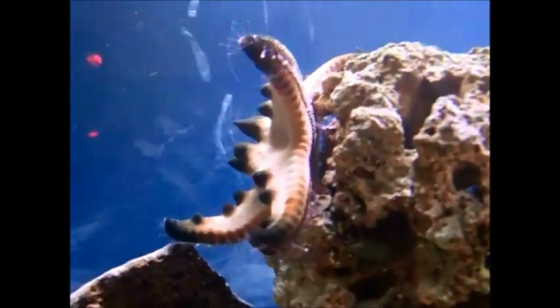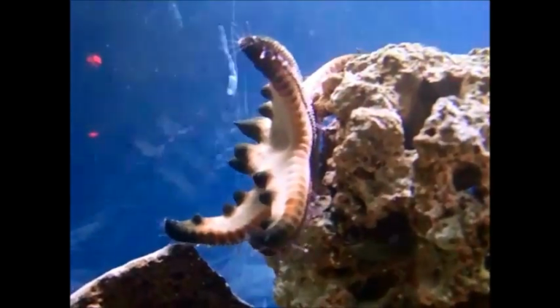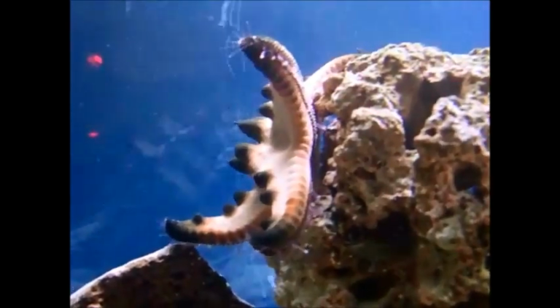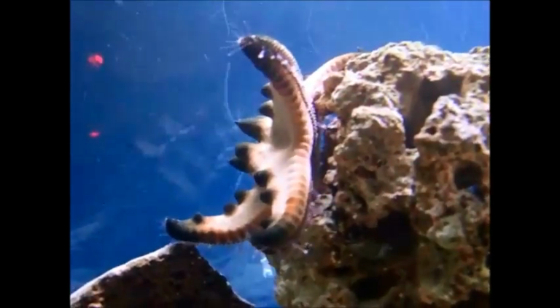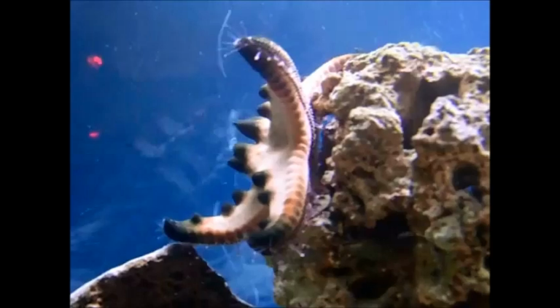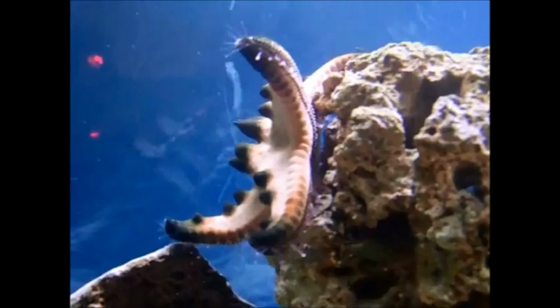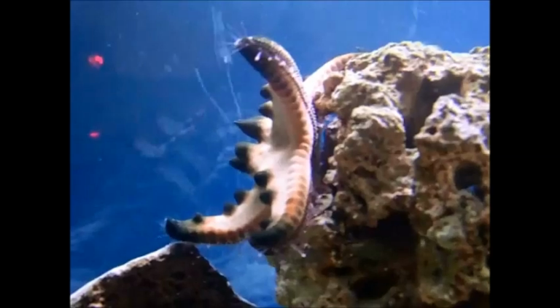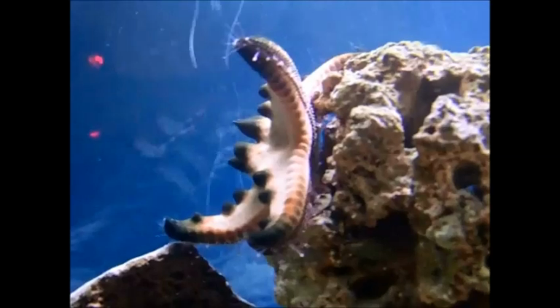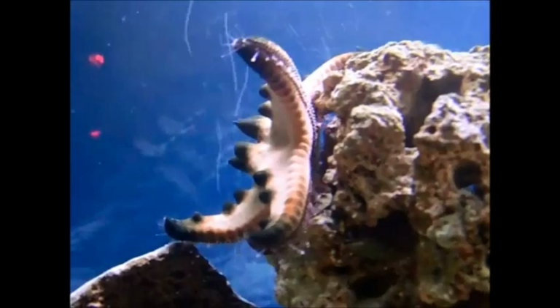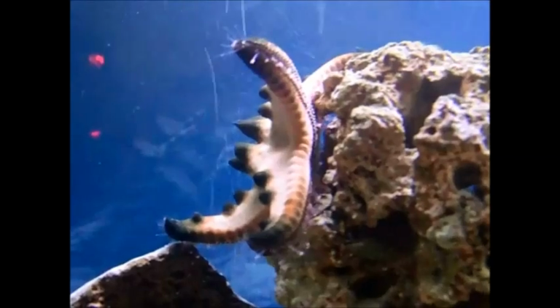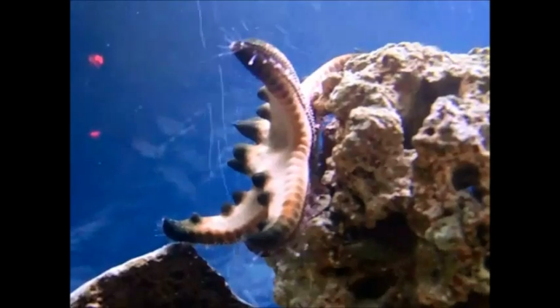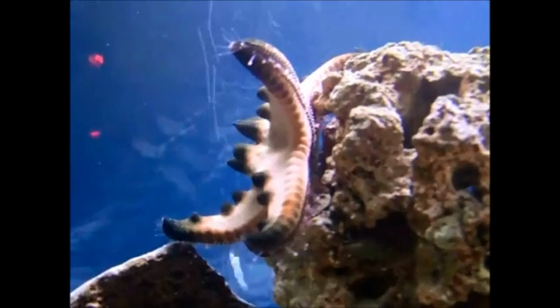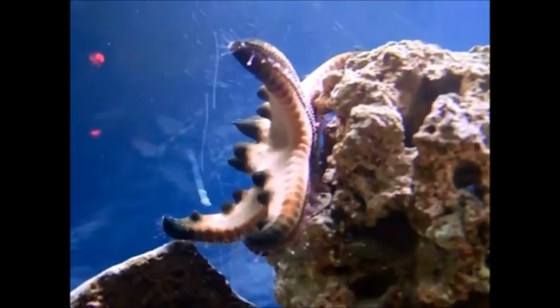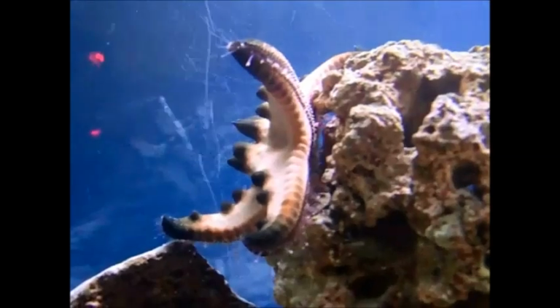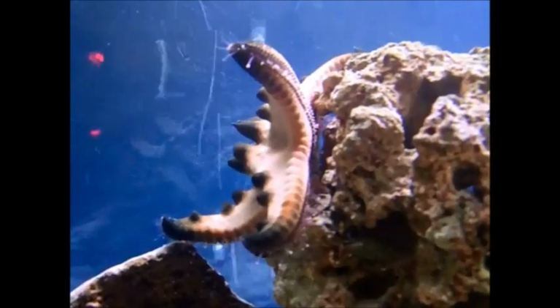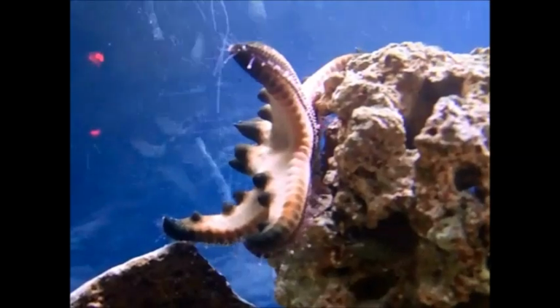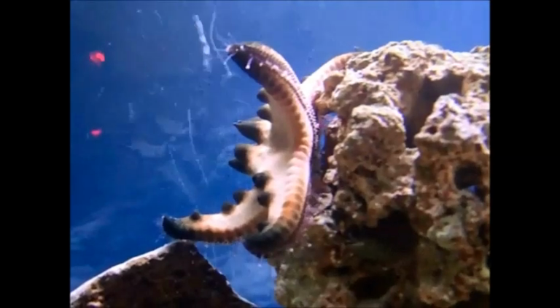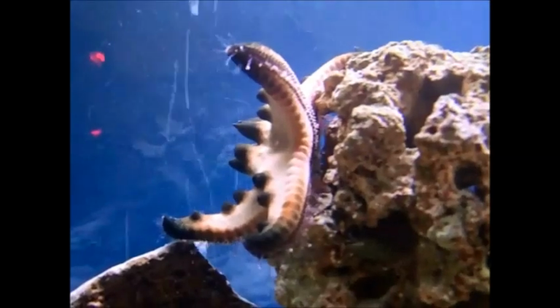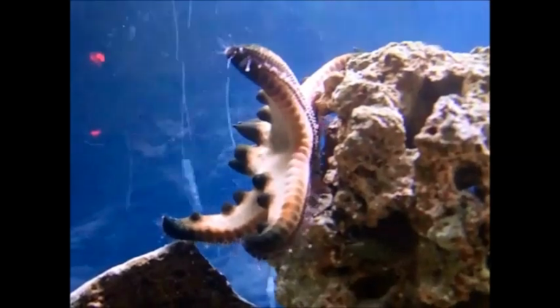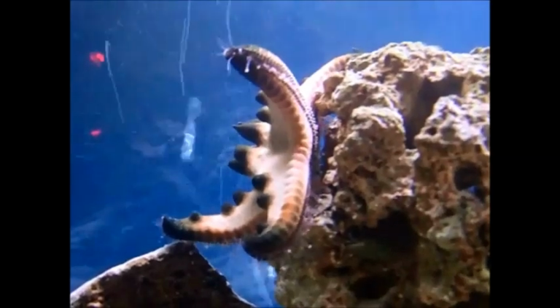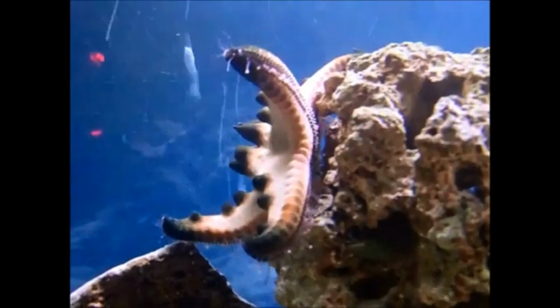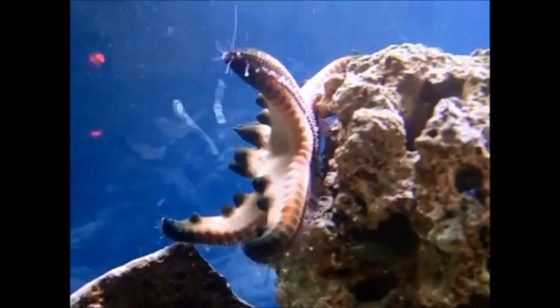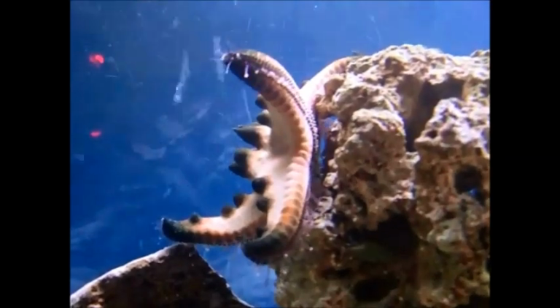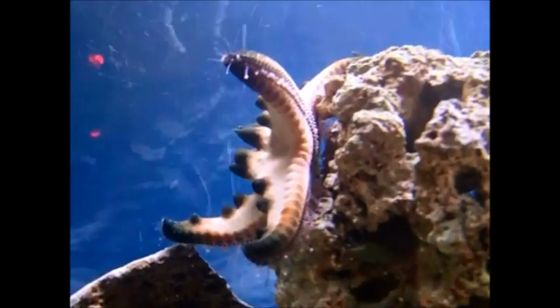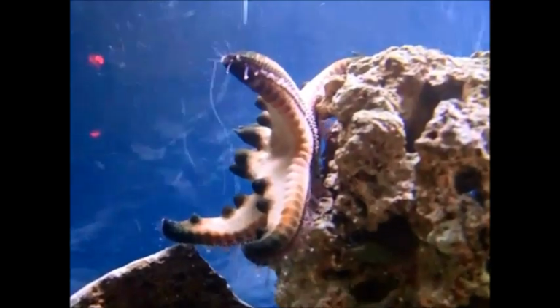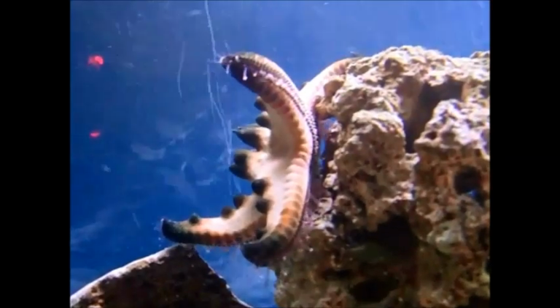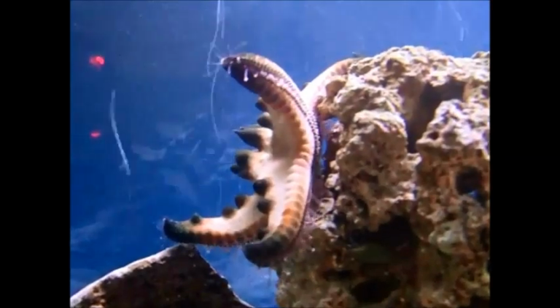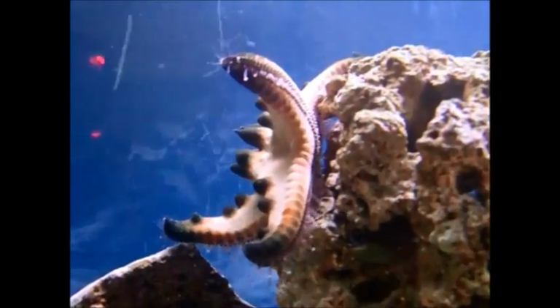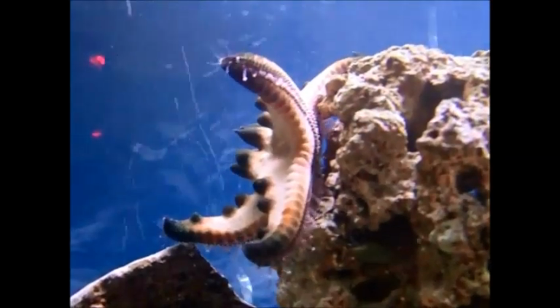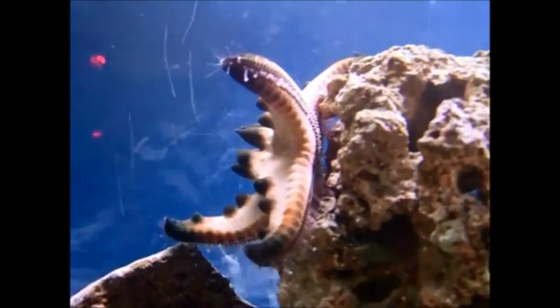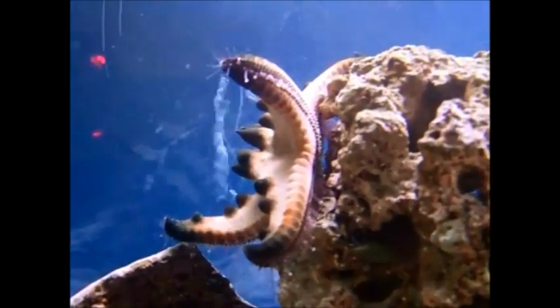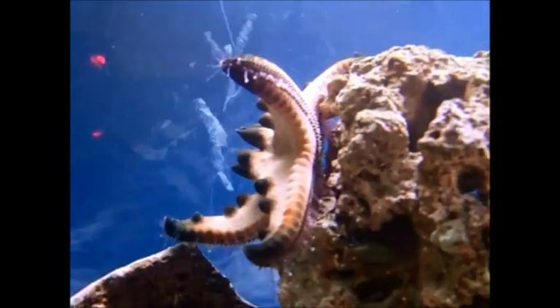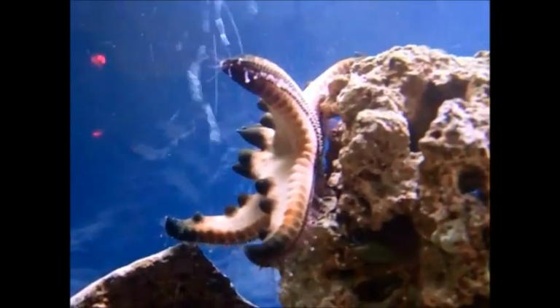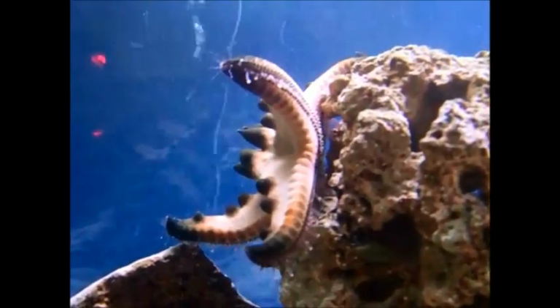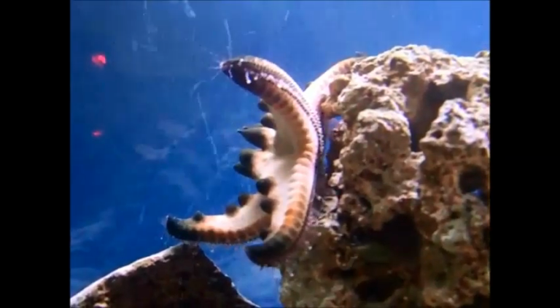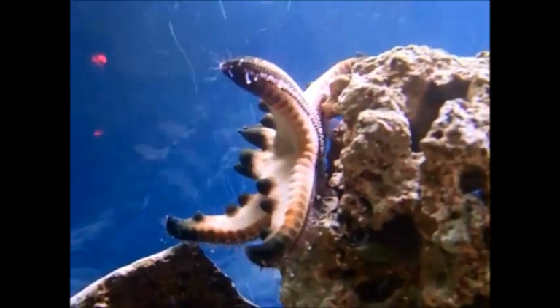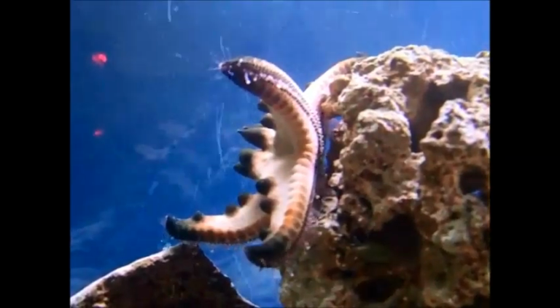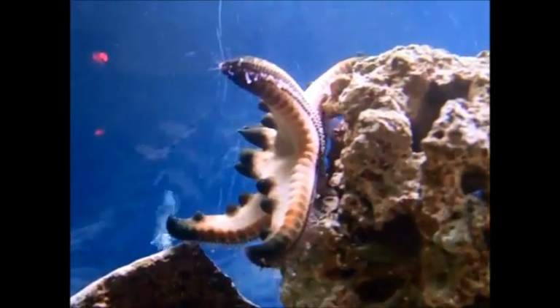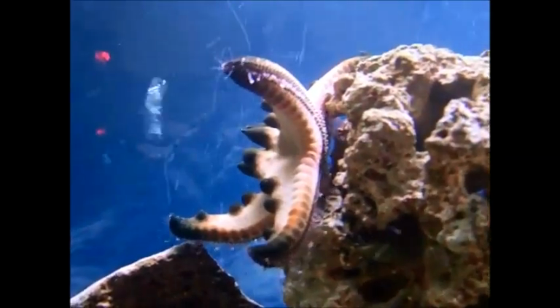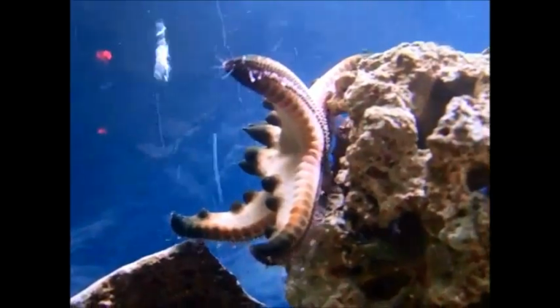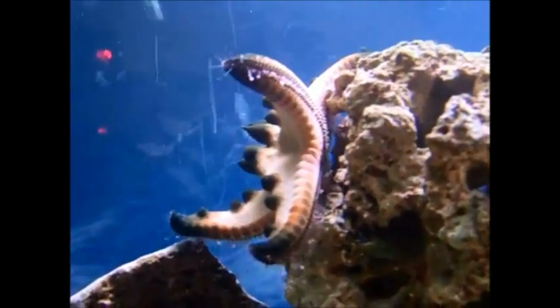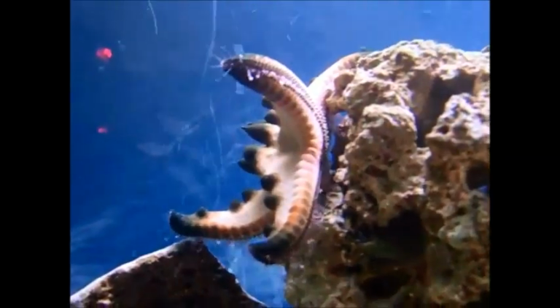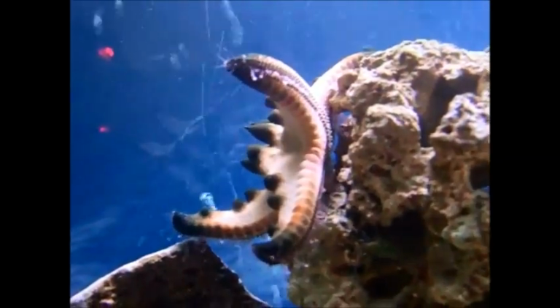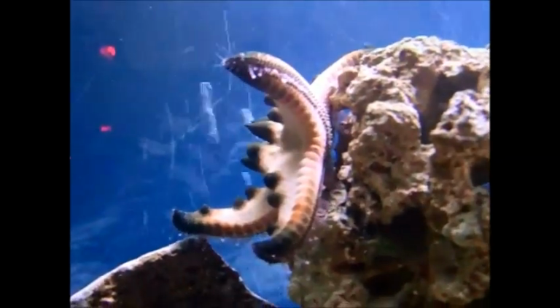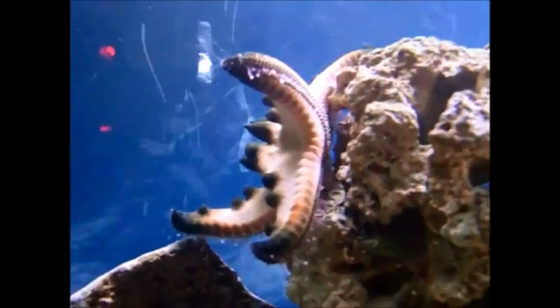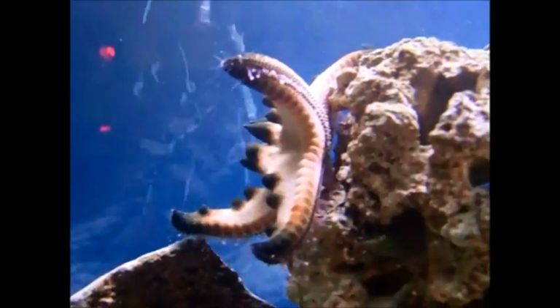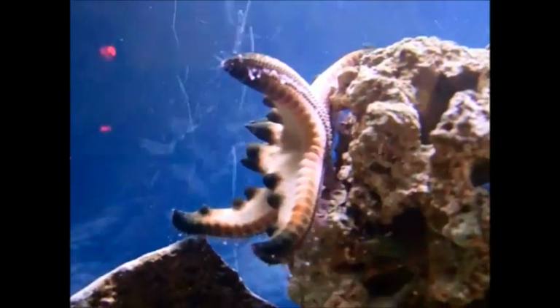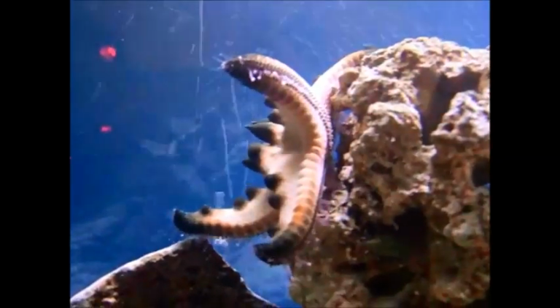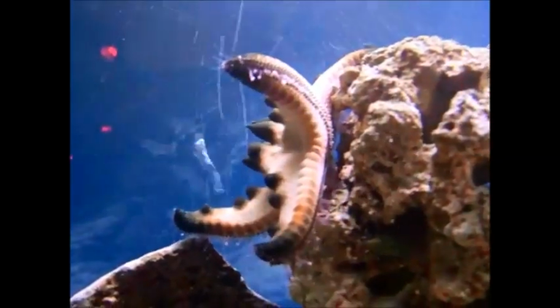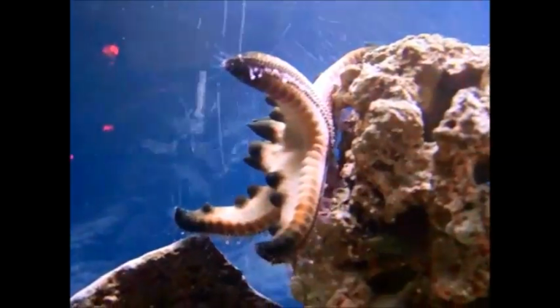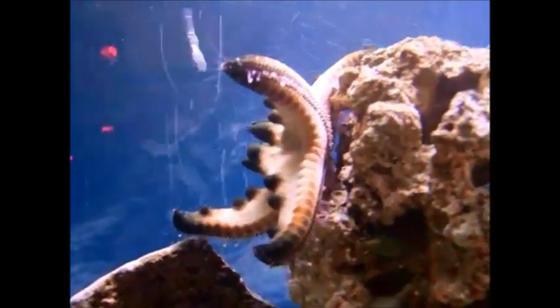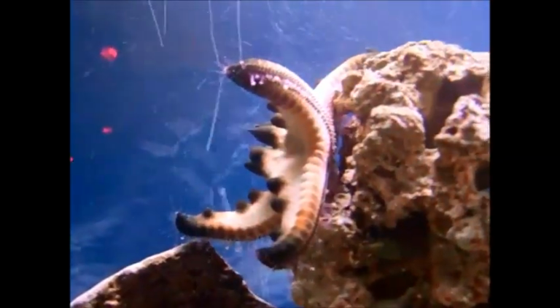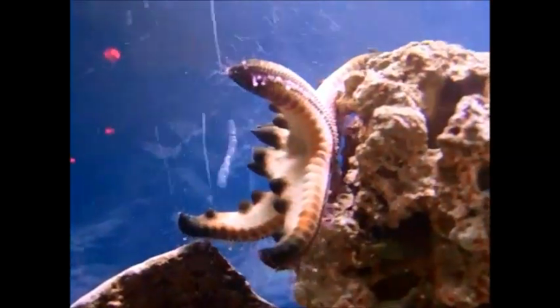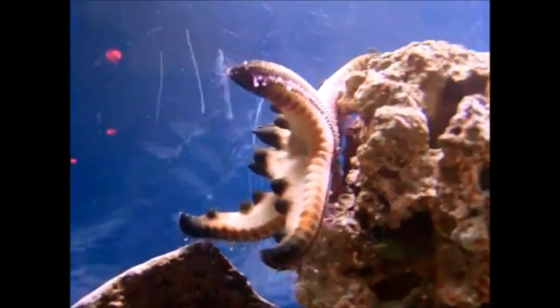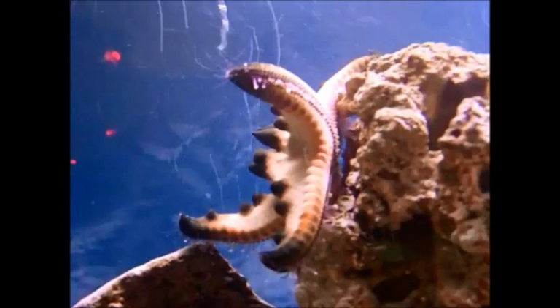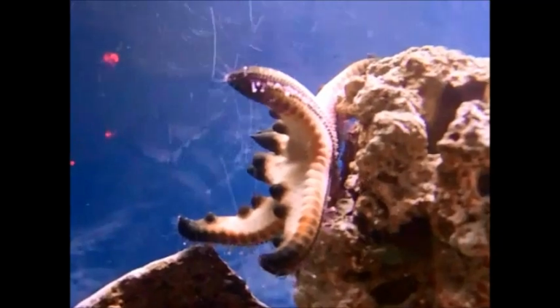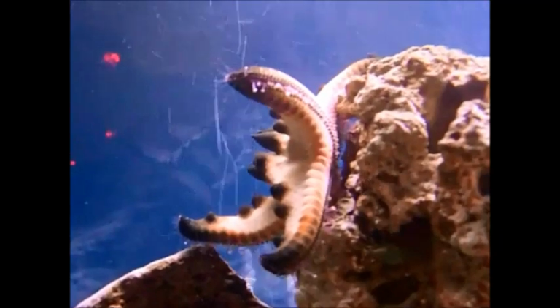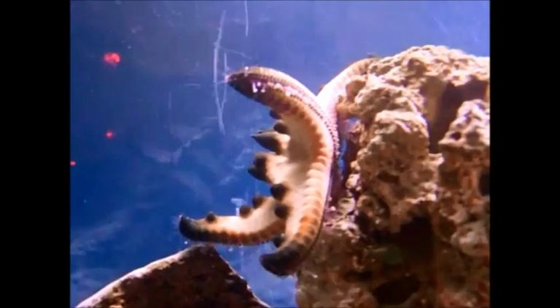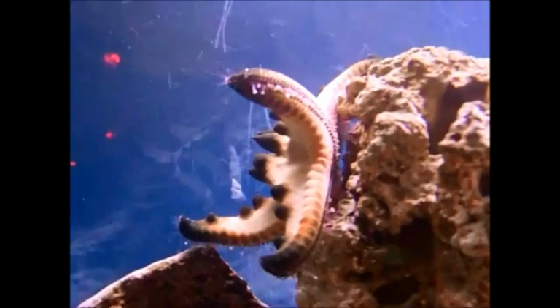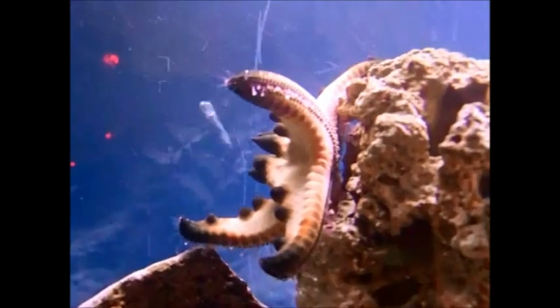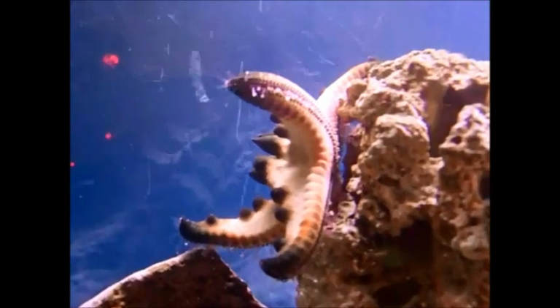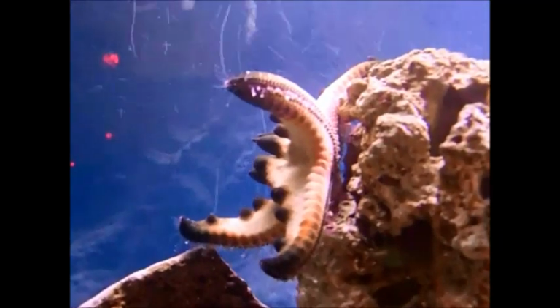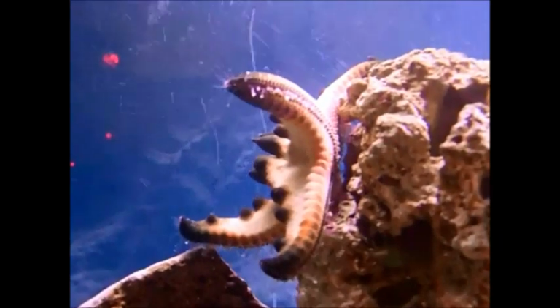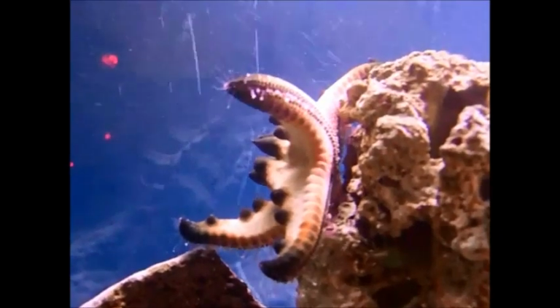The chocolate chip starfish takes two years to reach its adult cycle, and it also goes through five different growth stages.